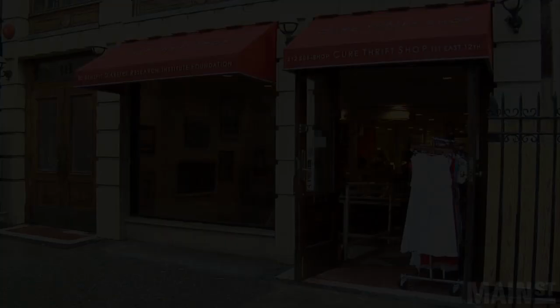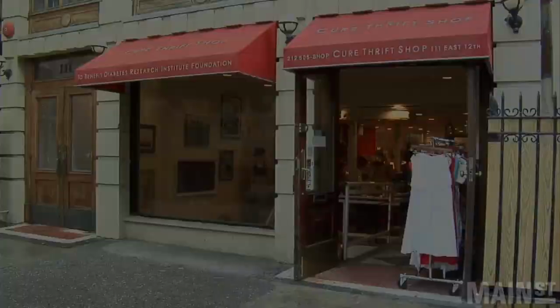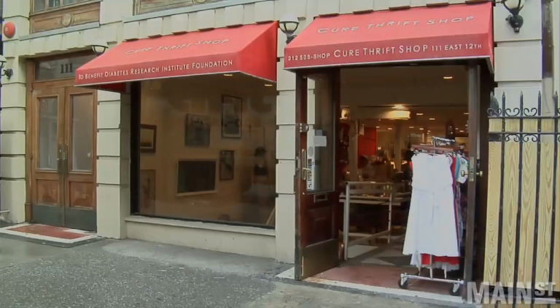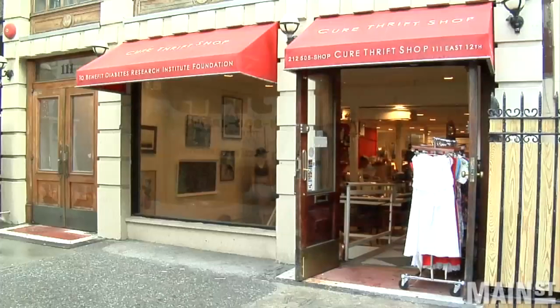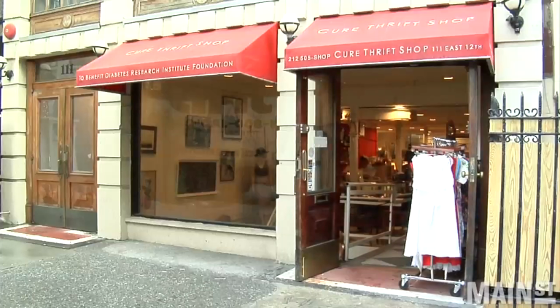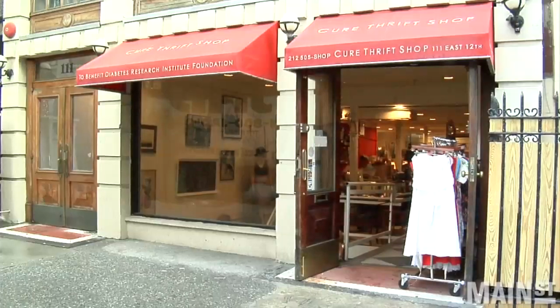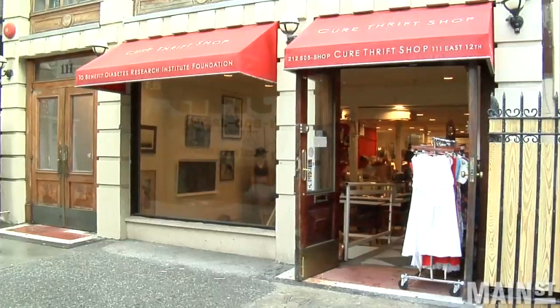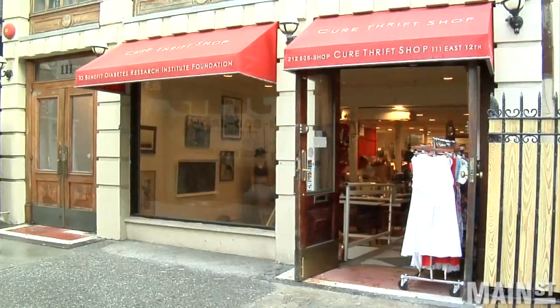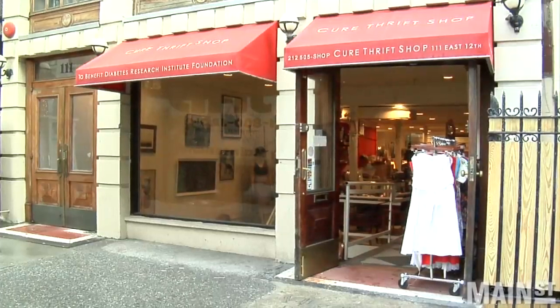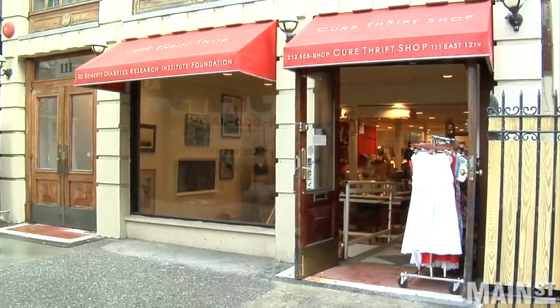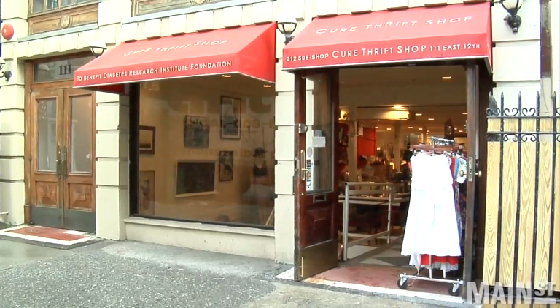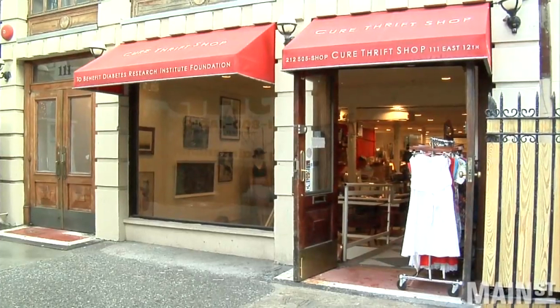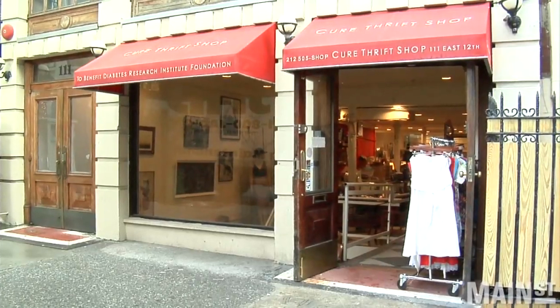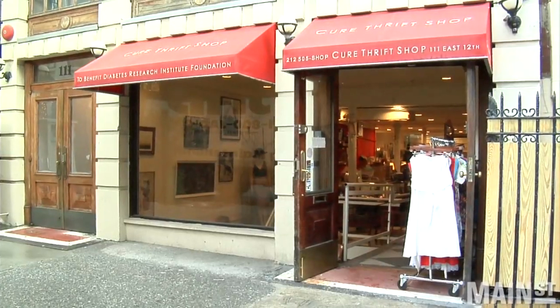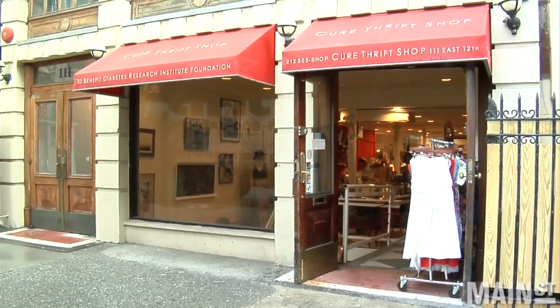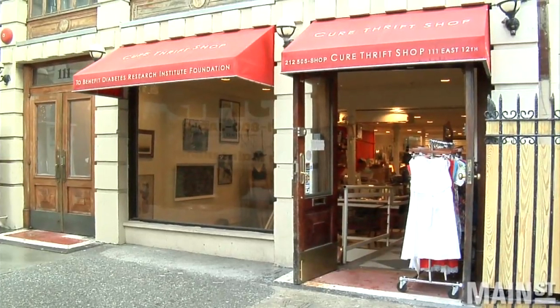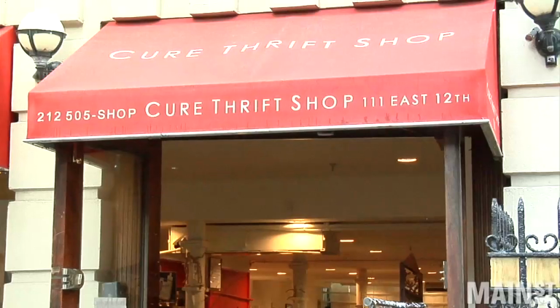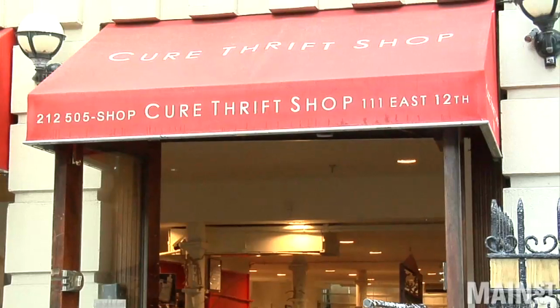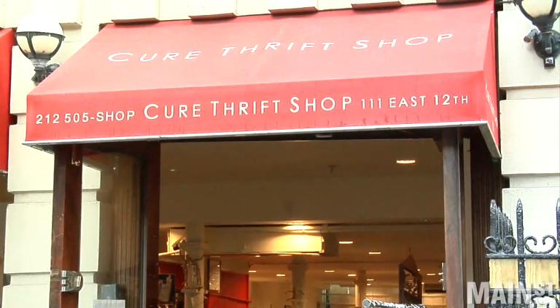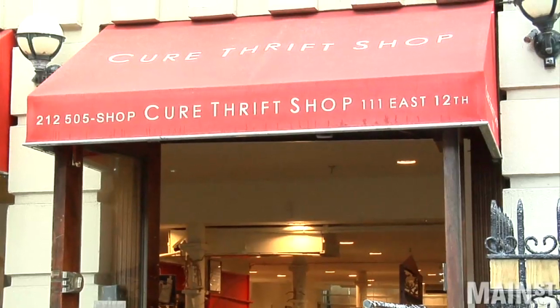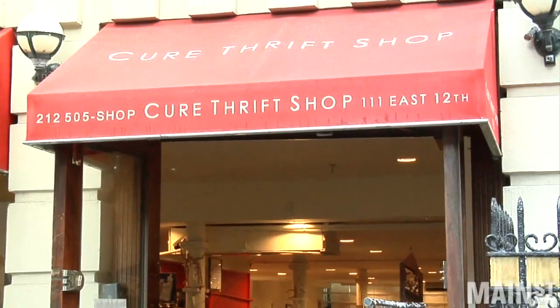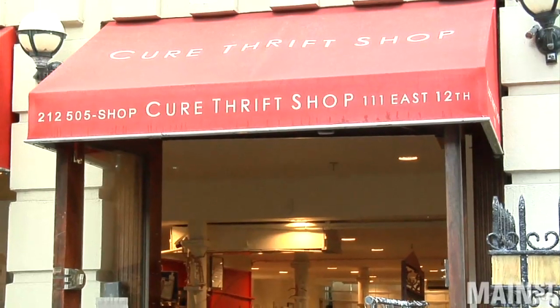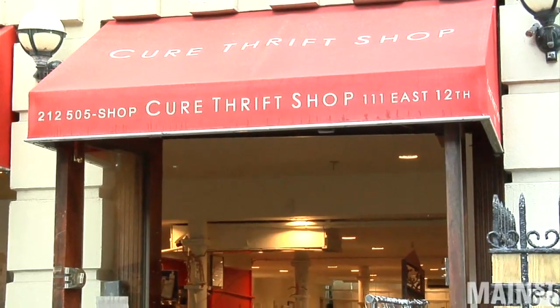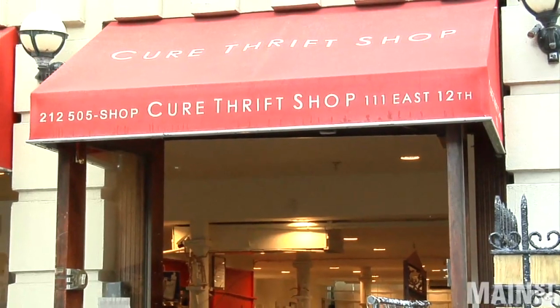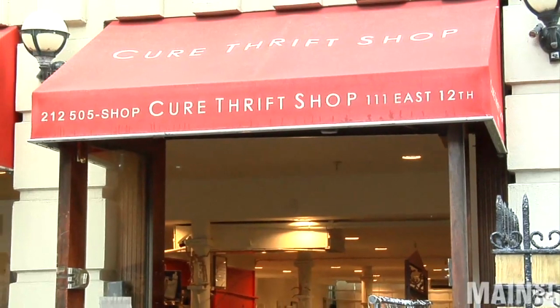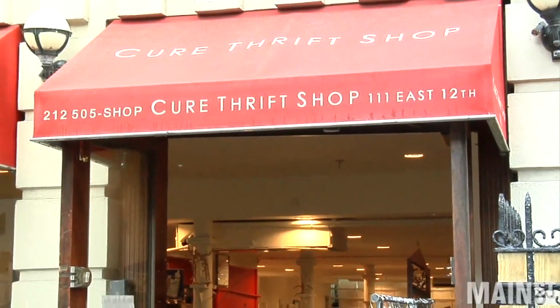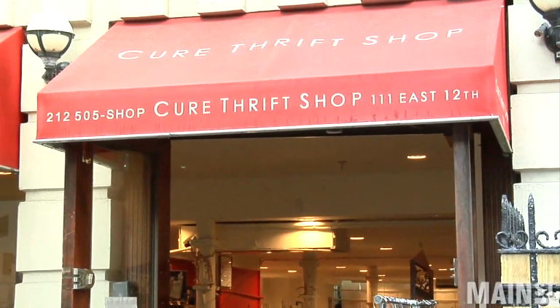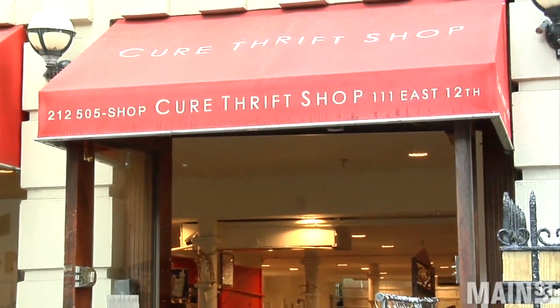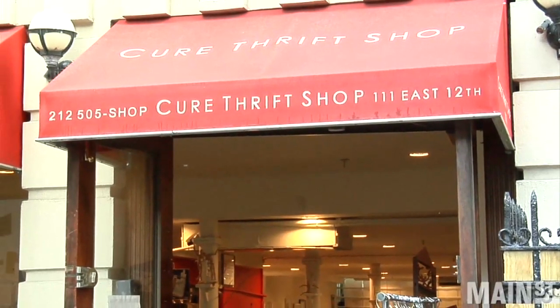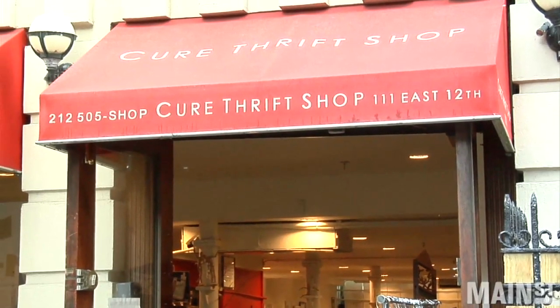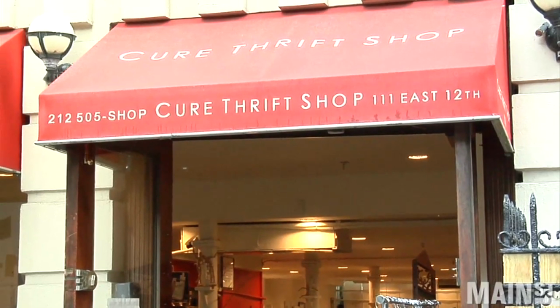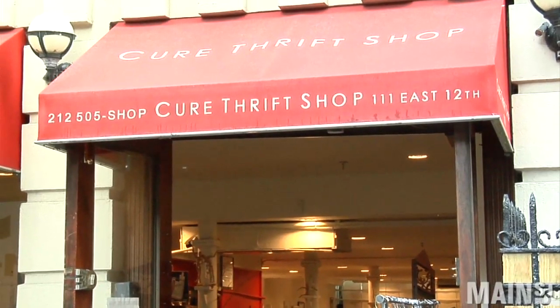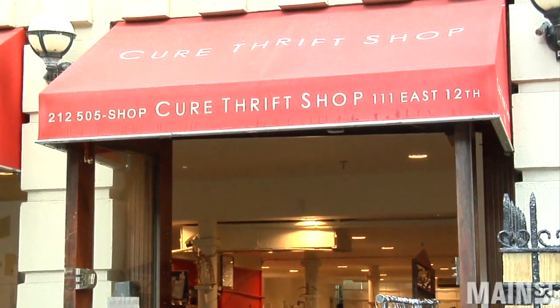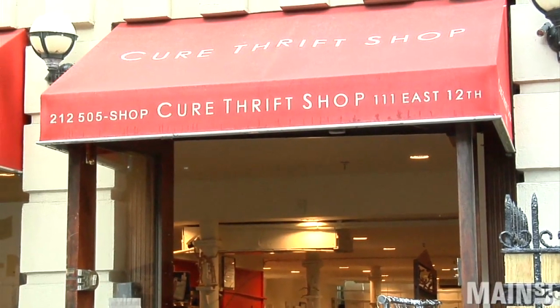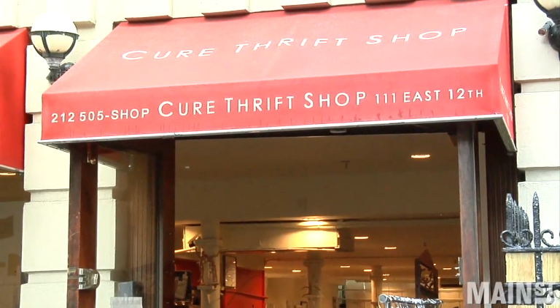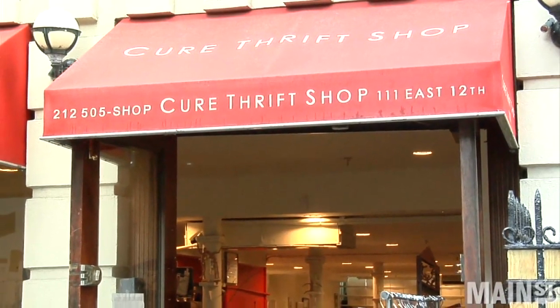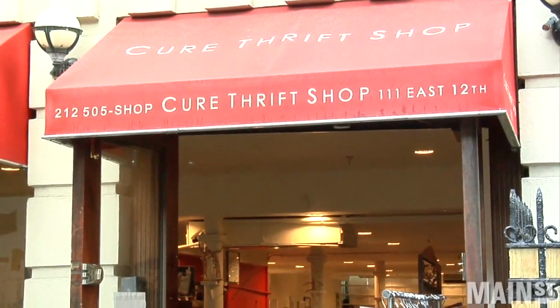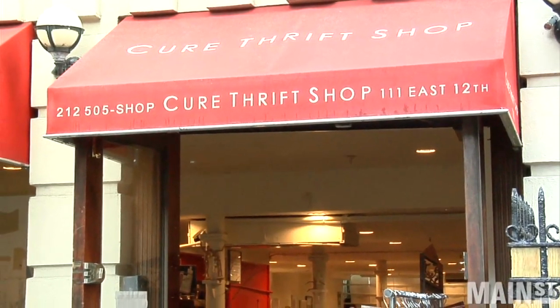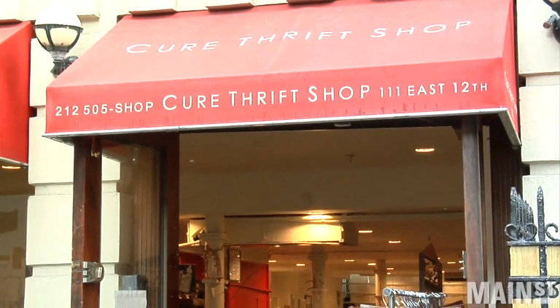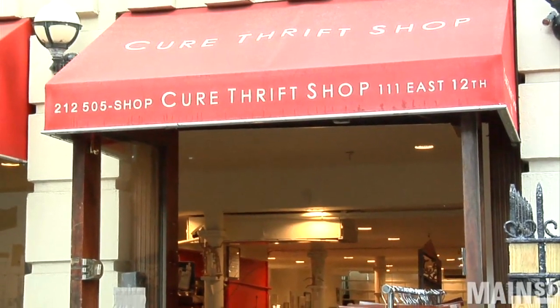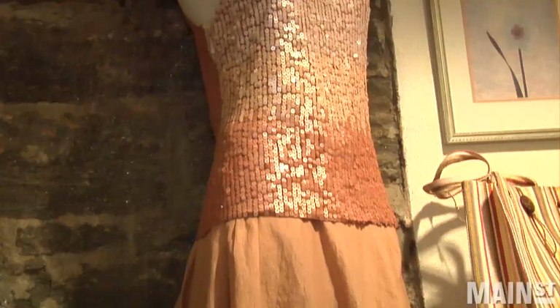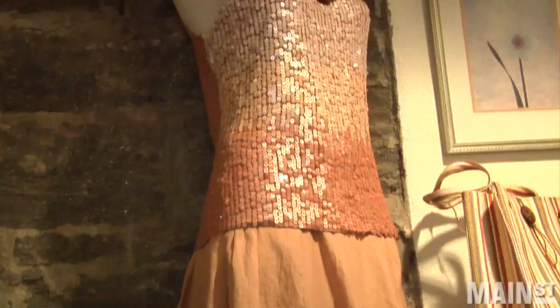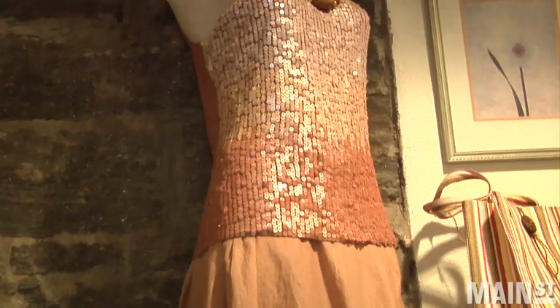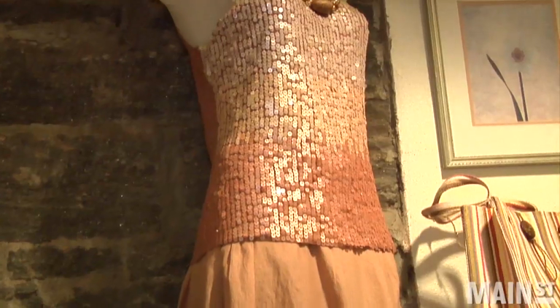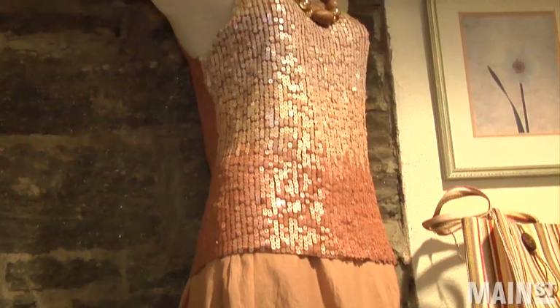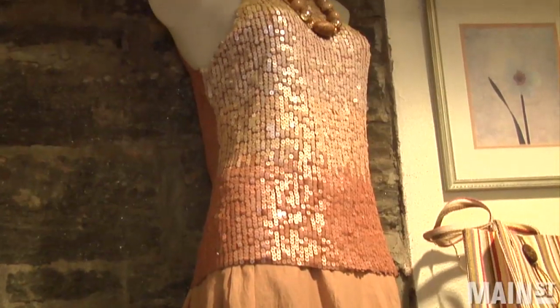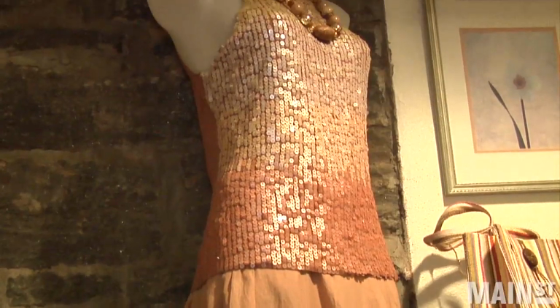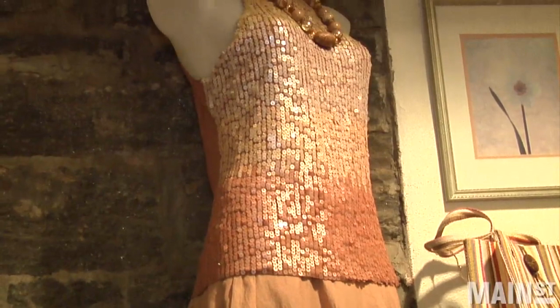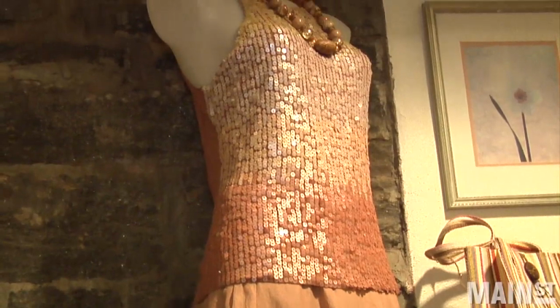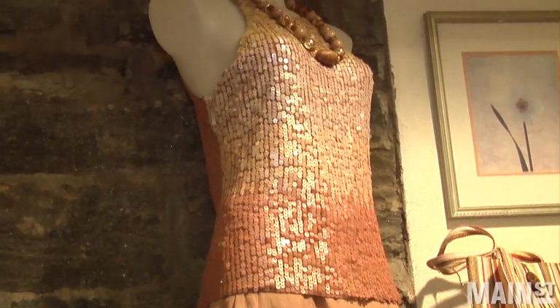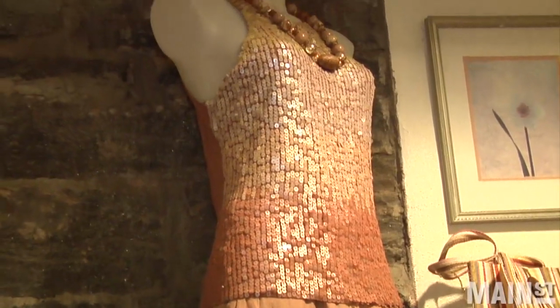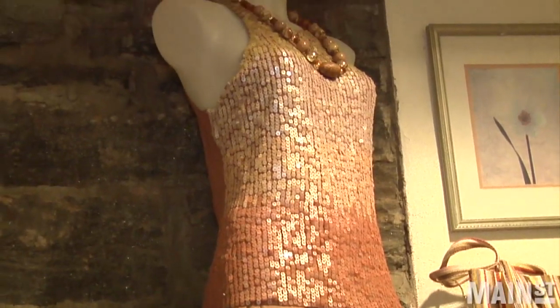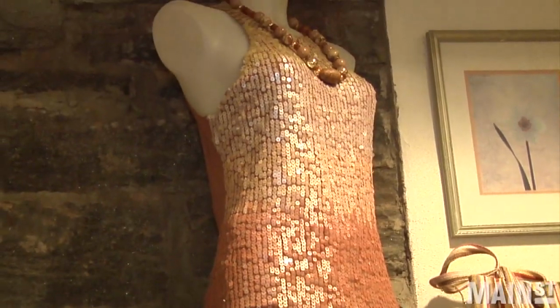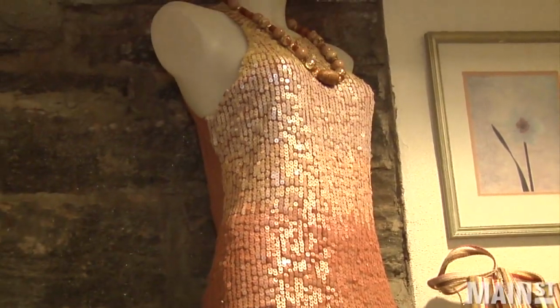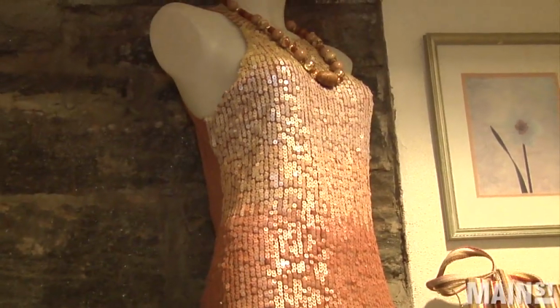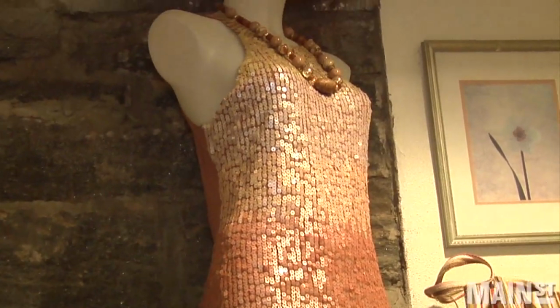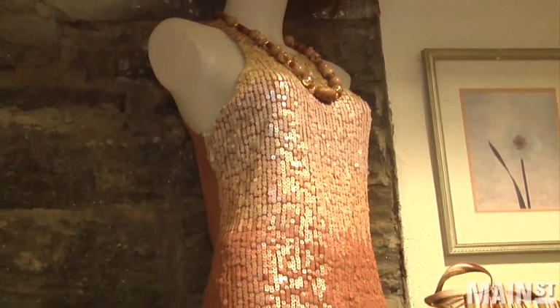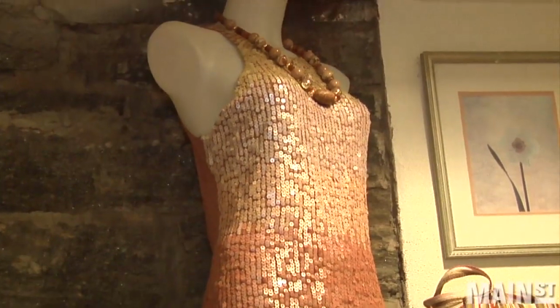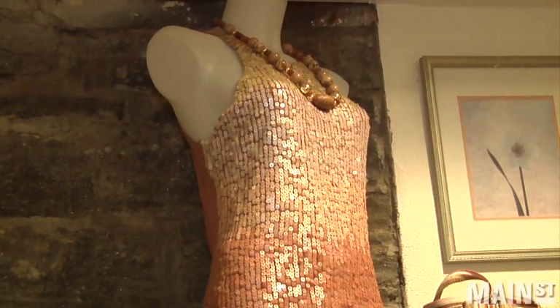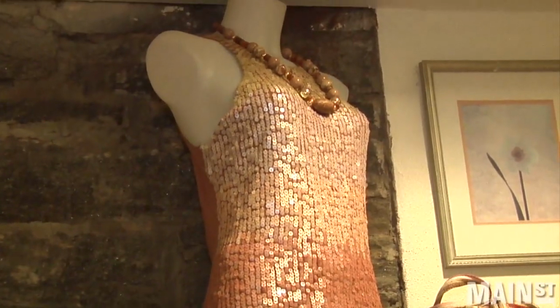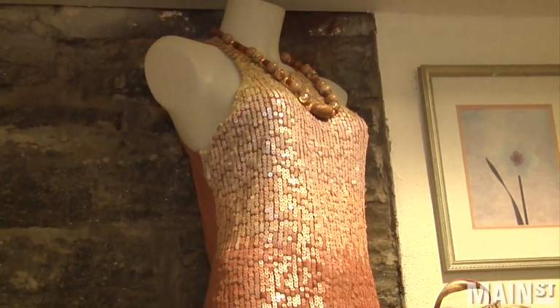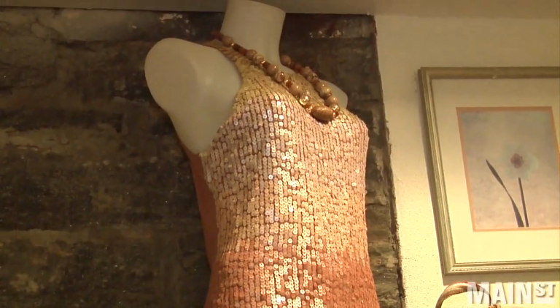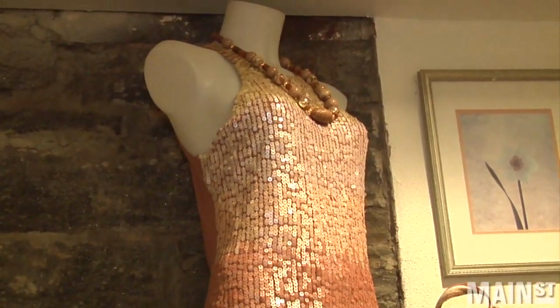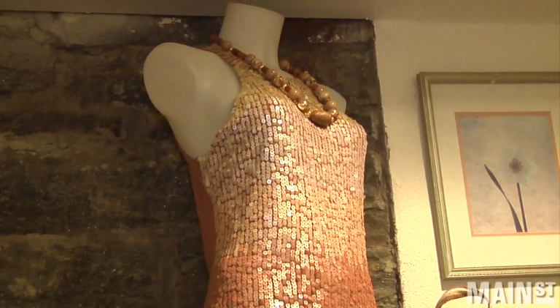Cure Thrift Shop, located in downtown New York City, sells more than old clothes to raise money for the Diabetes Research Institute.